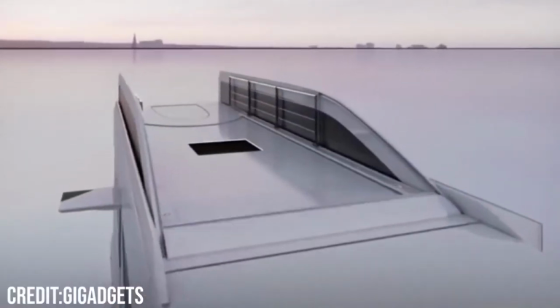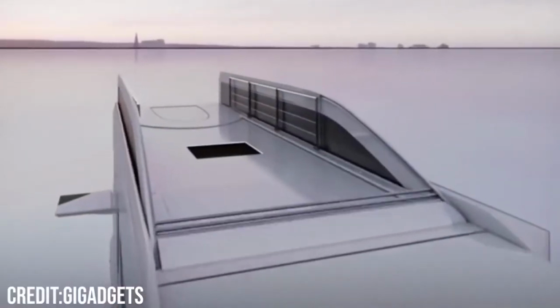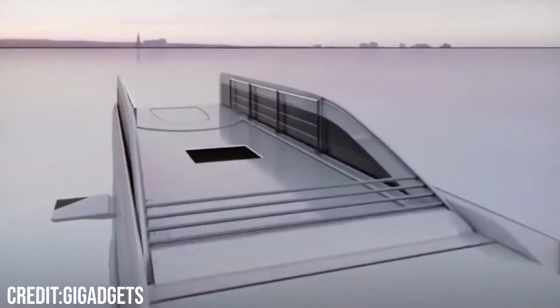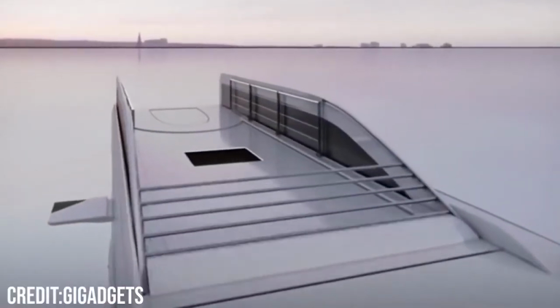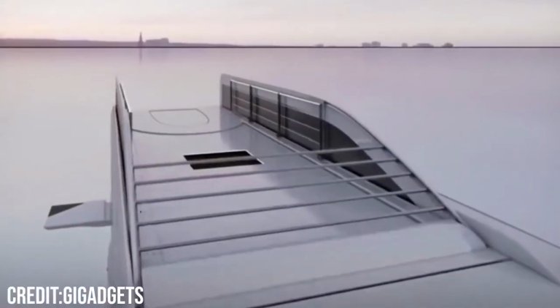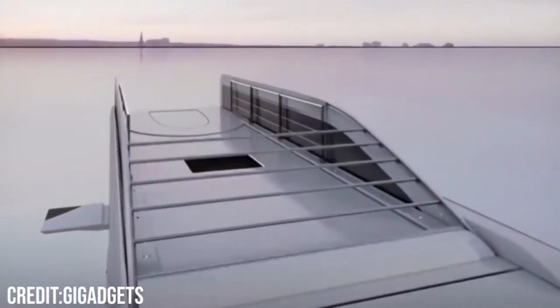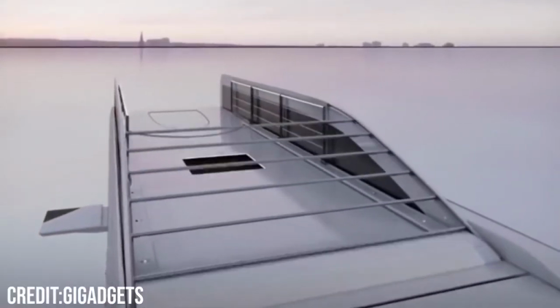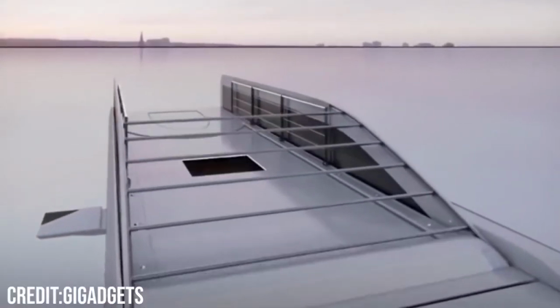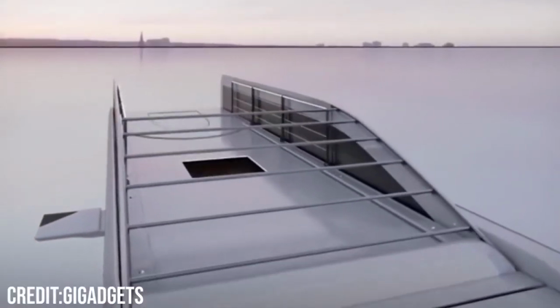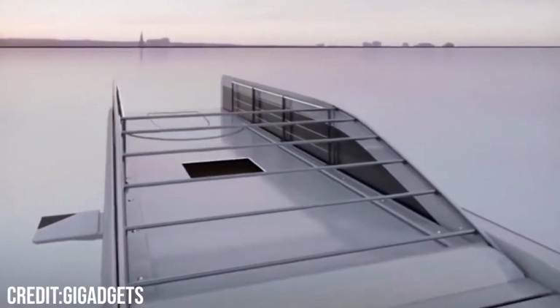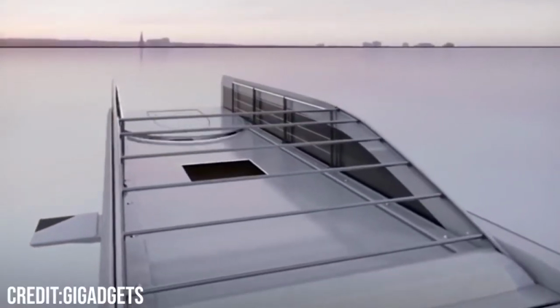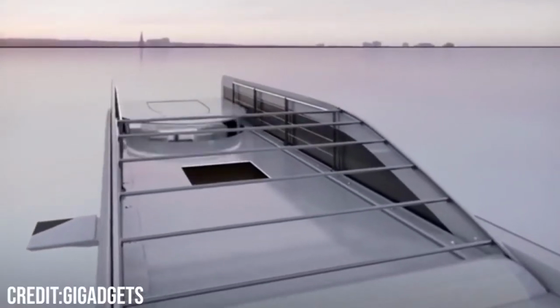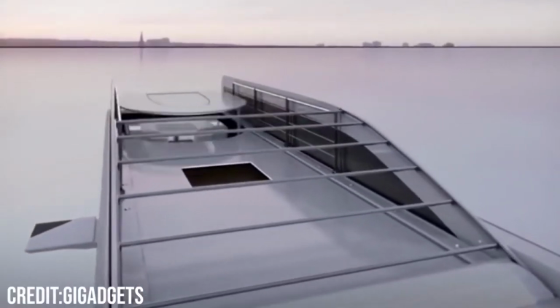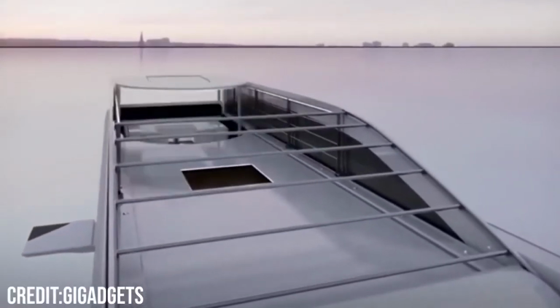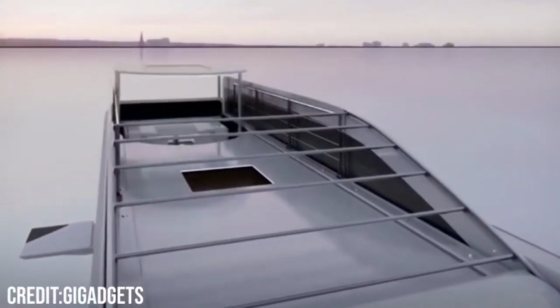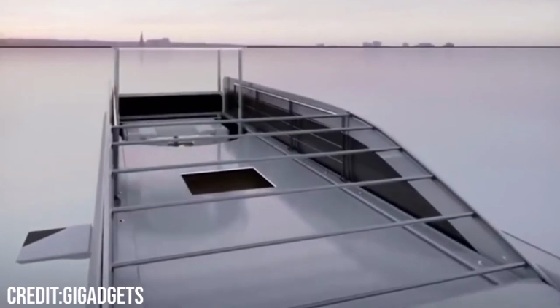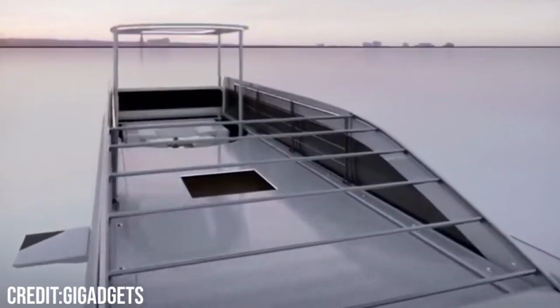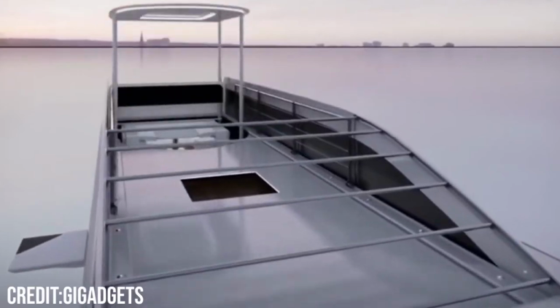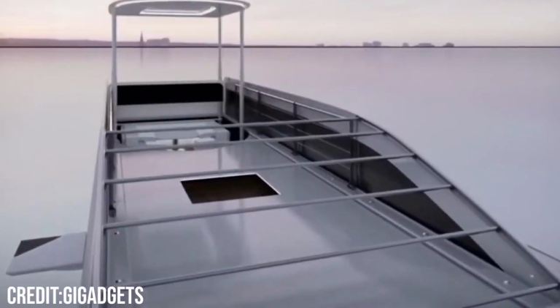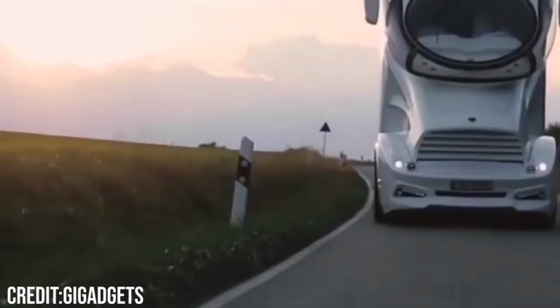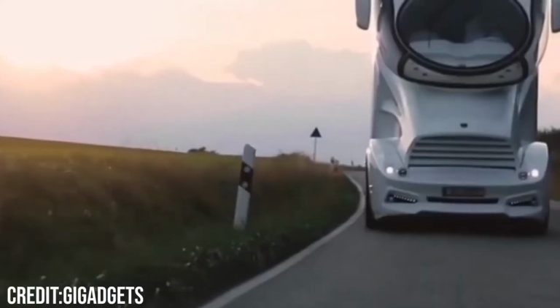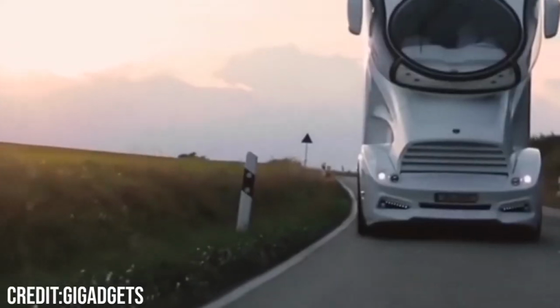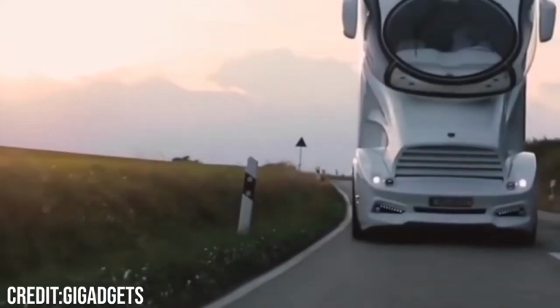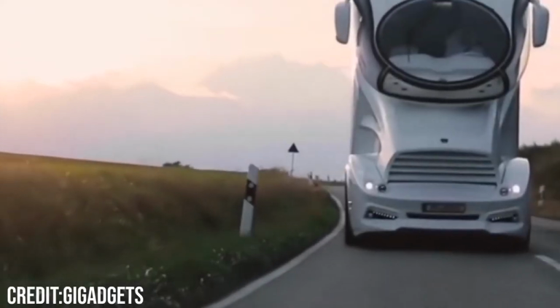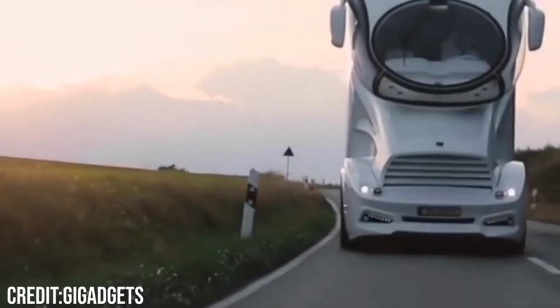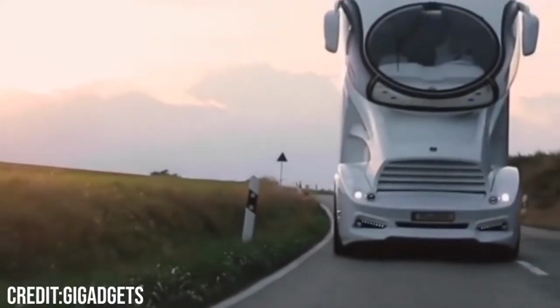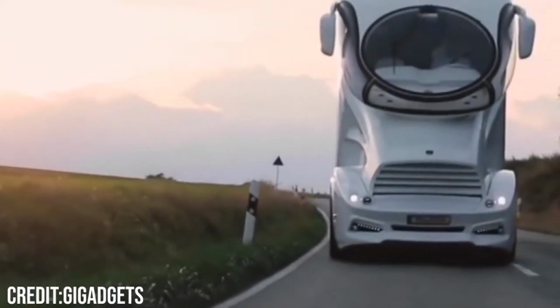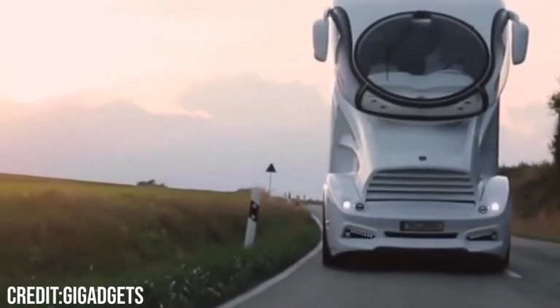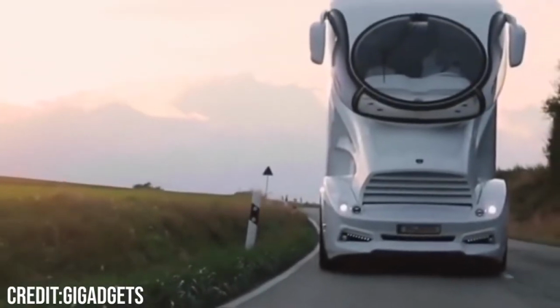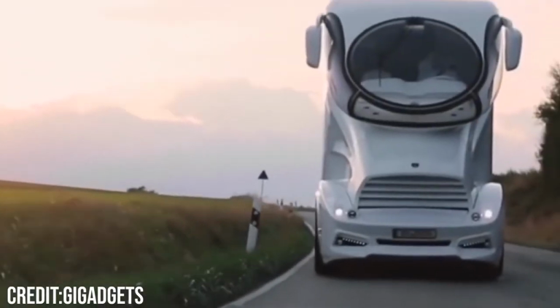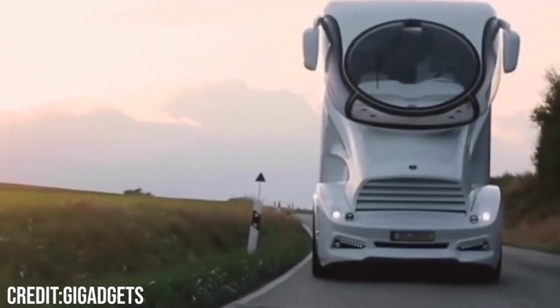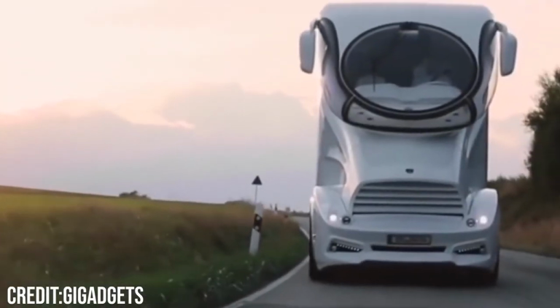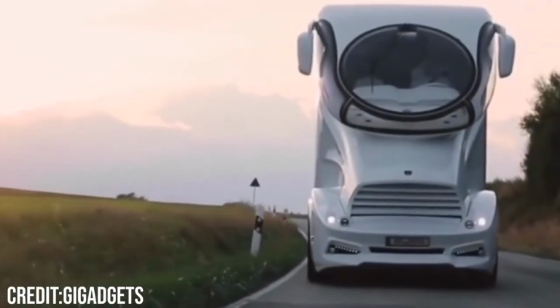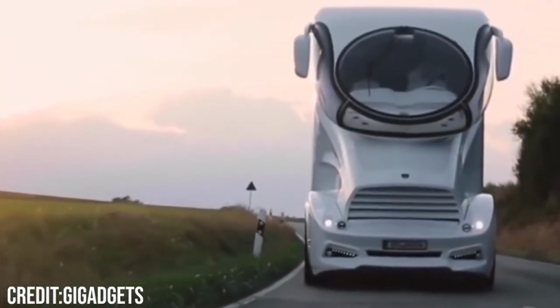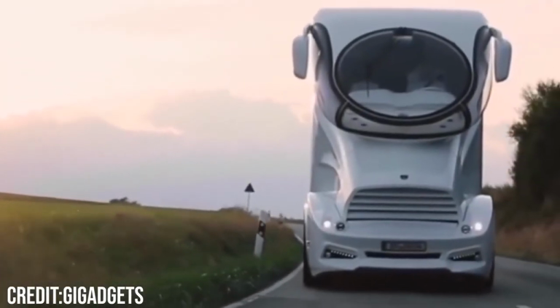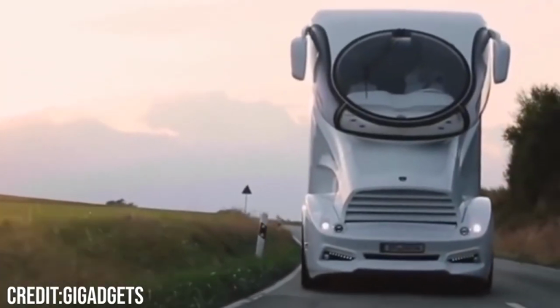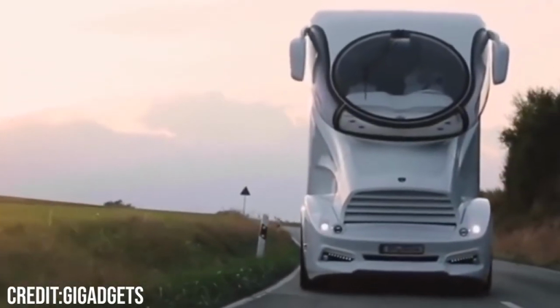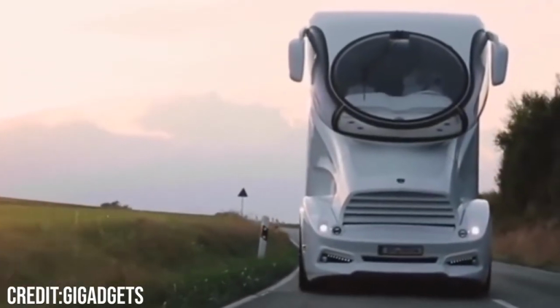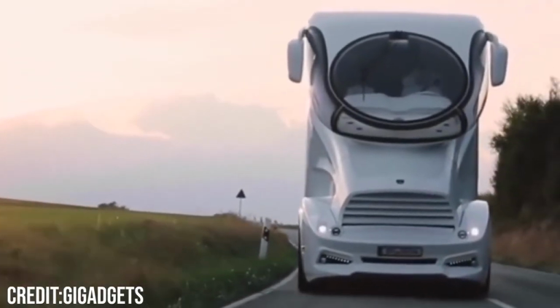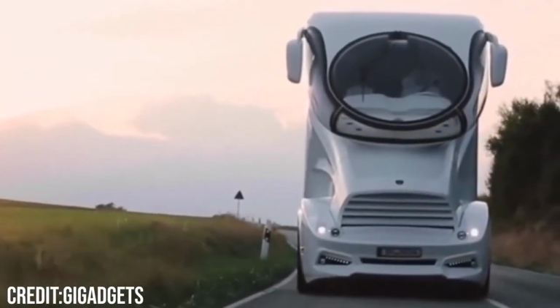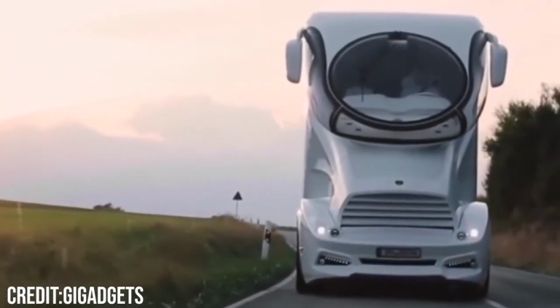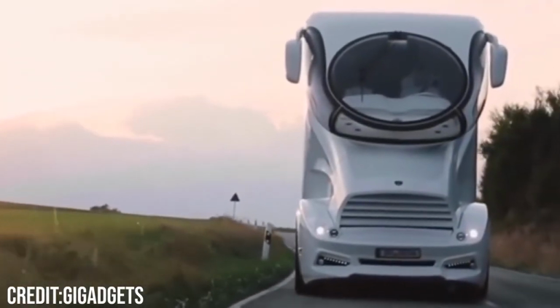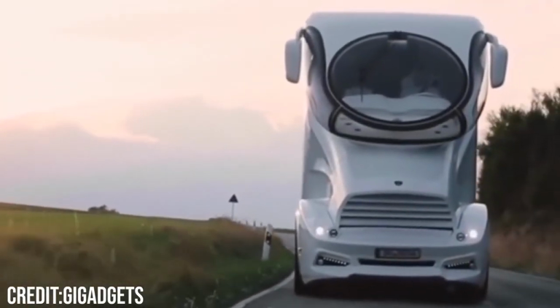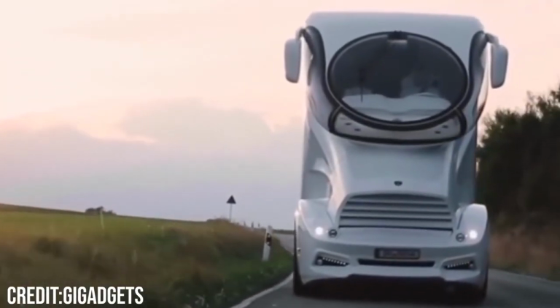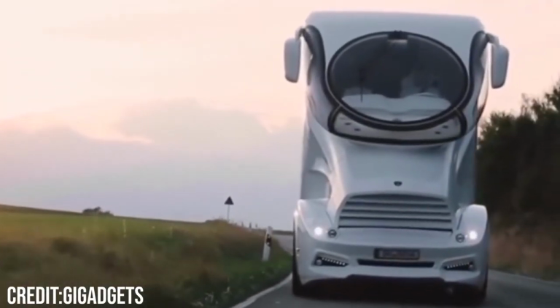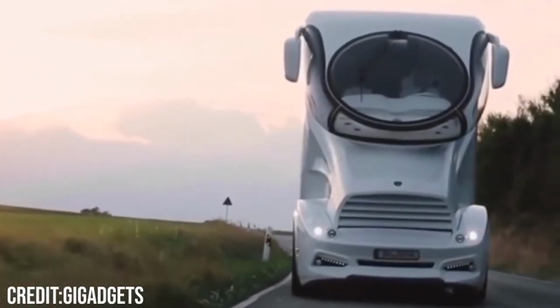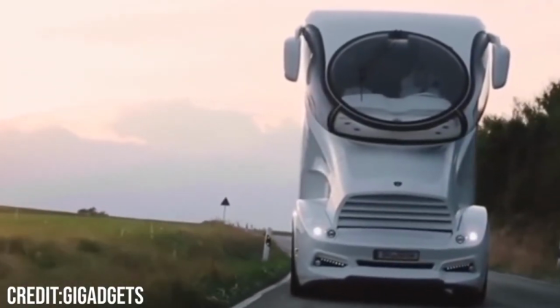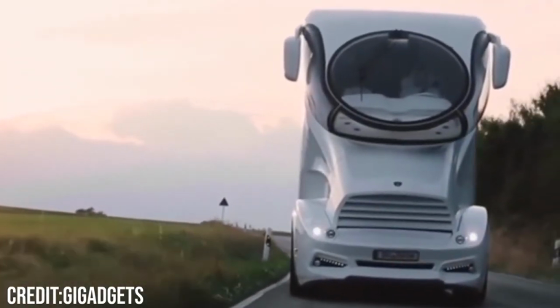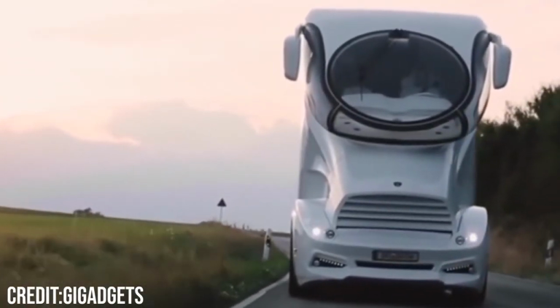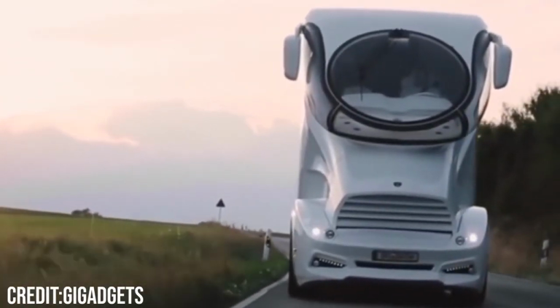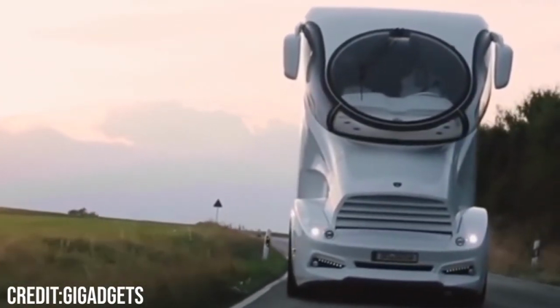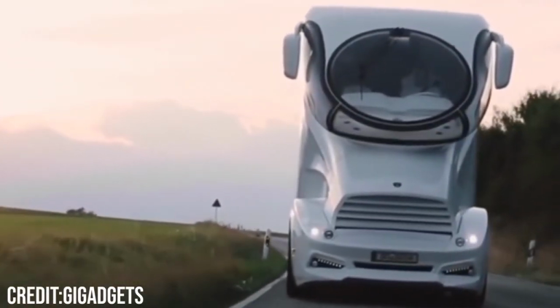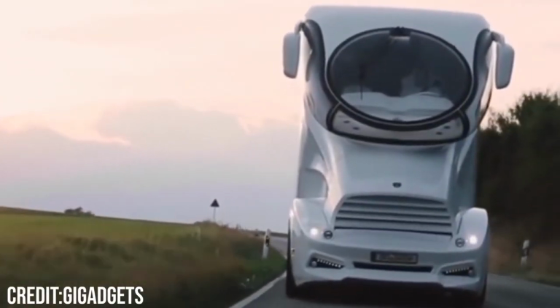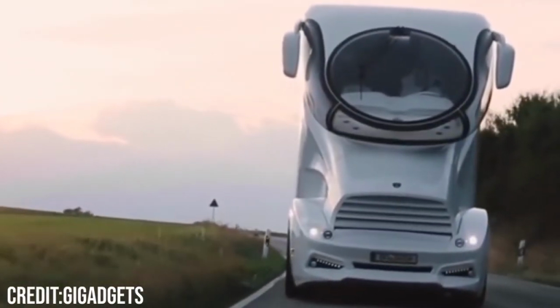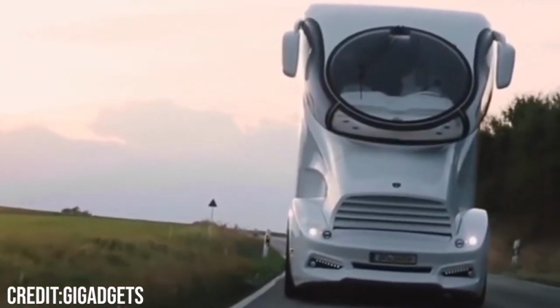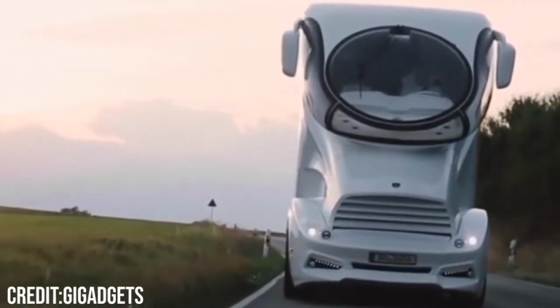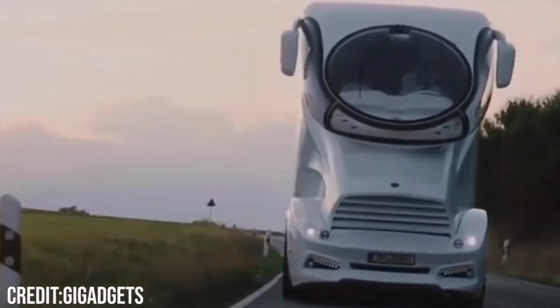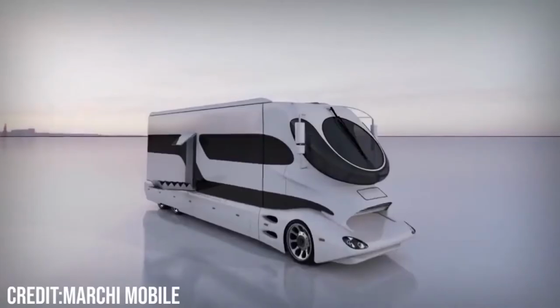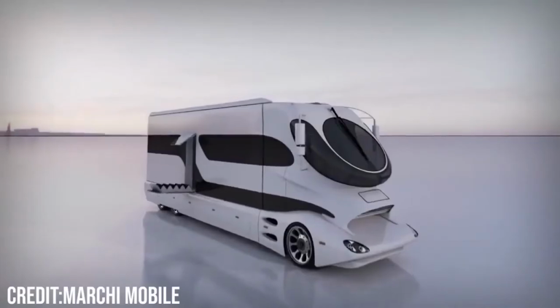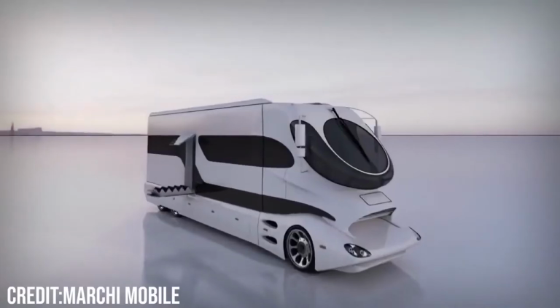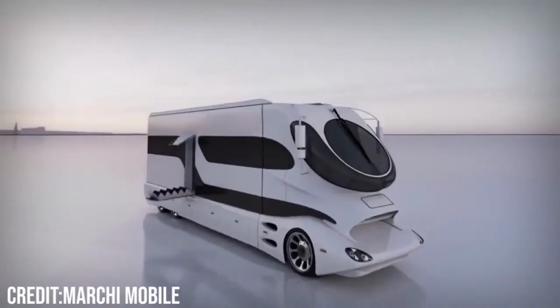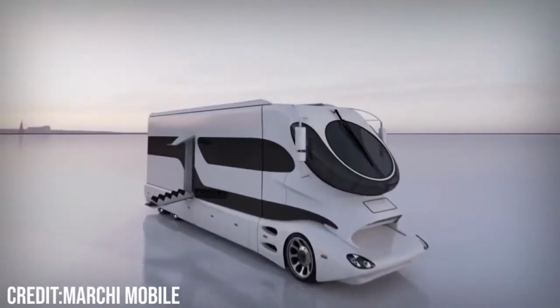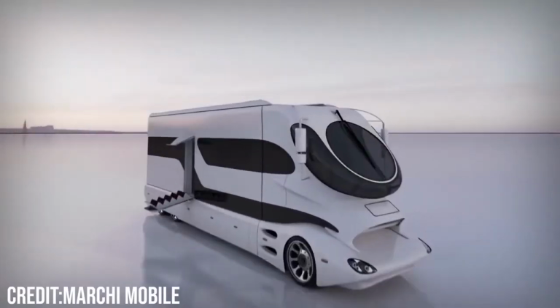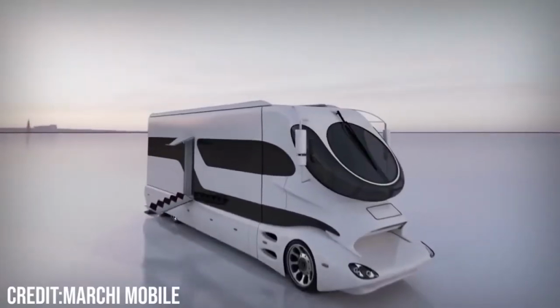Given all these unbelievable features, the Marchi Mobile Element Palazzo is a motorhome that goes beyond imagination, with a sky-high price of $3 million.